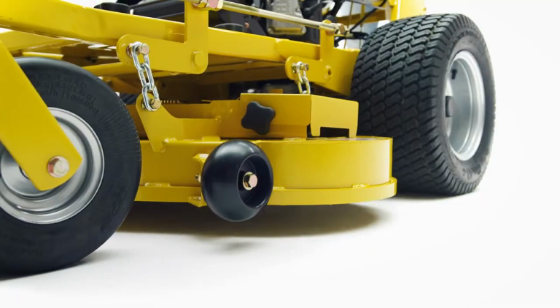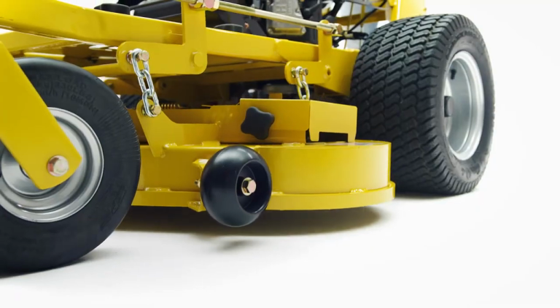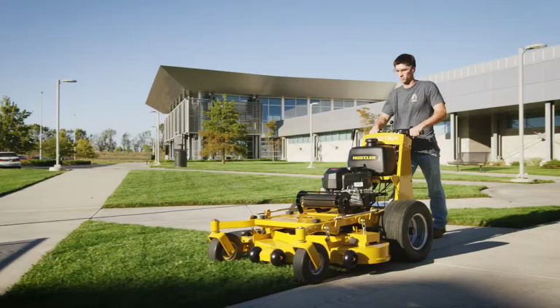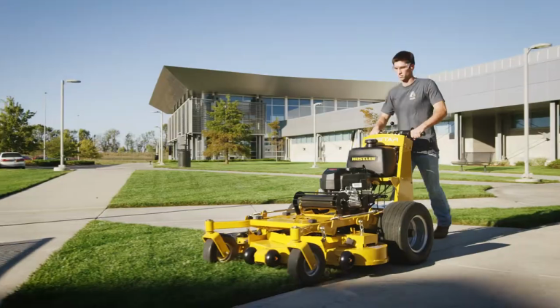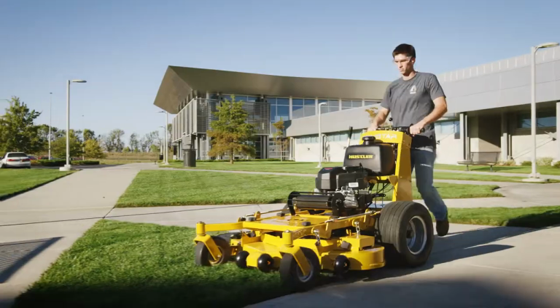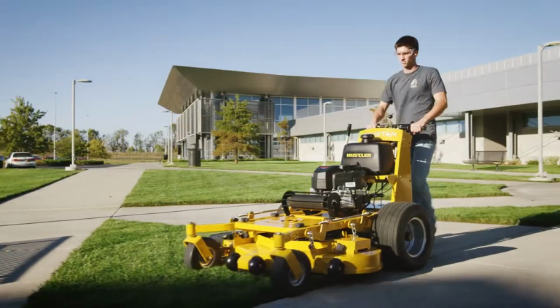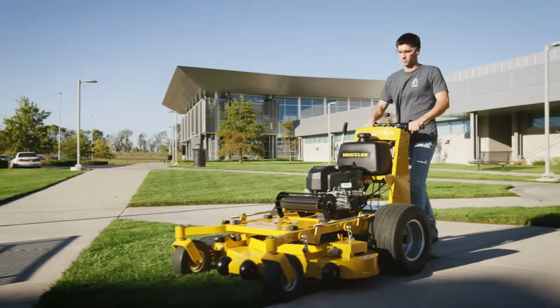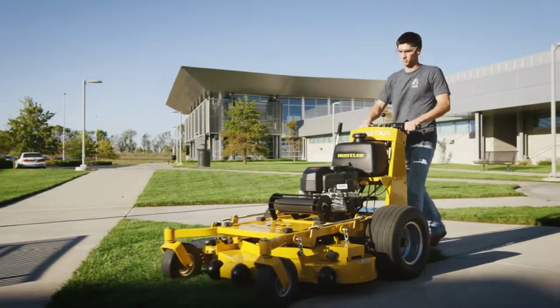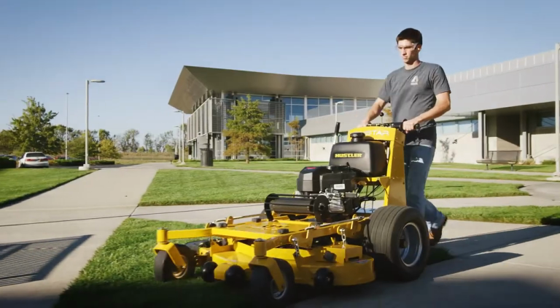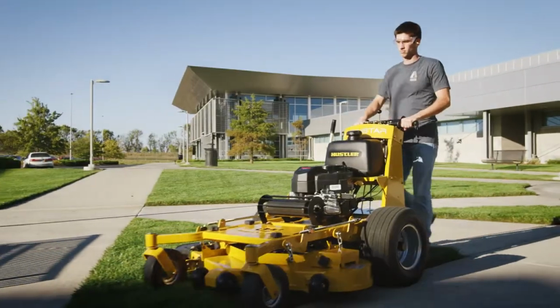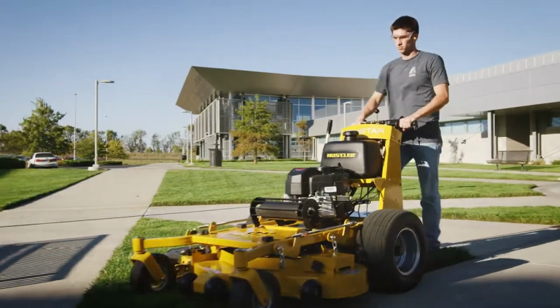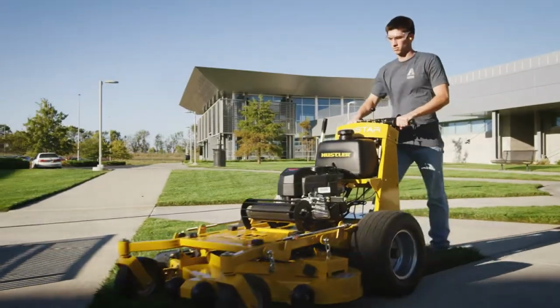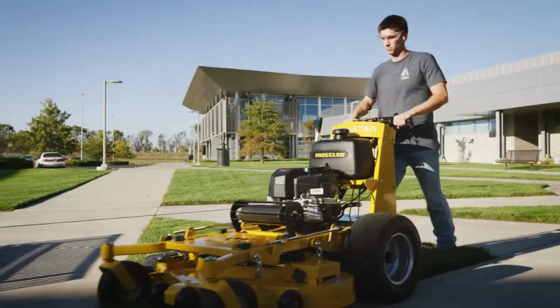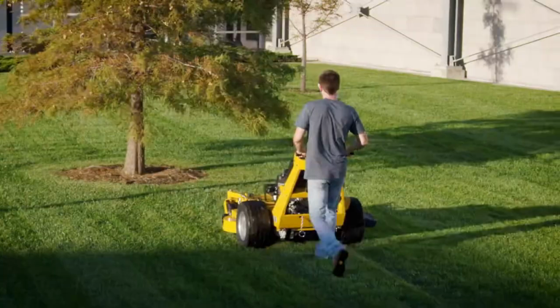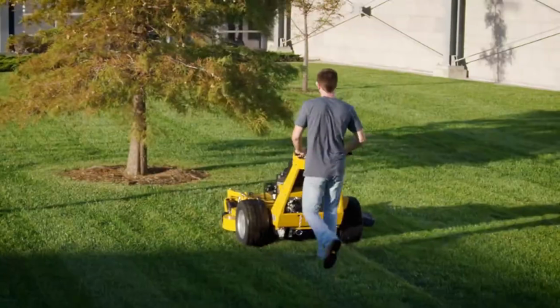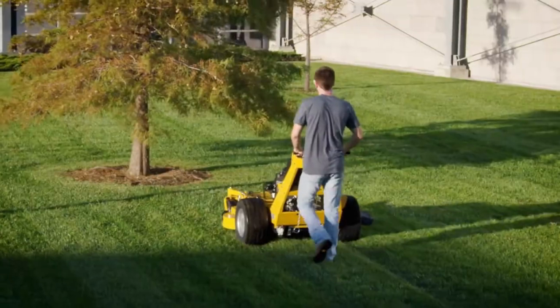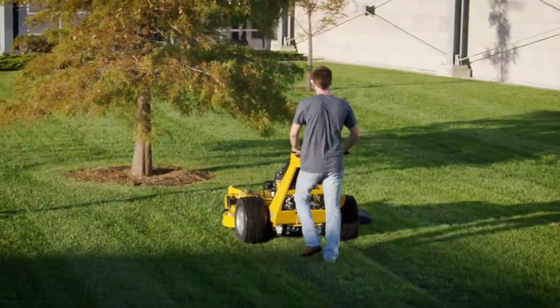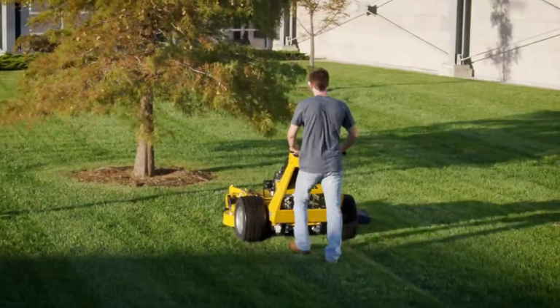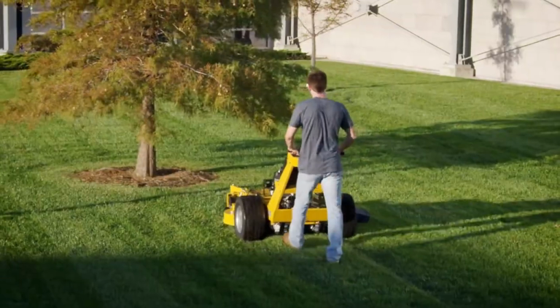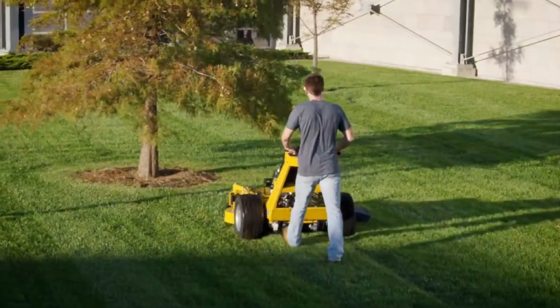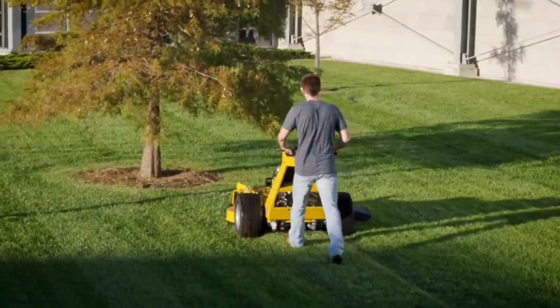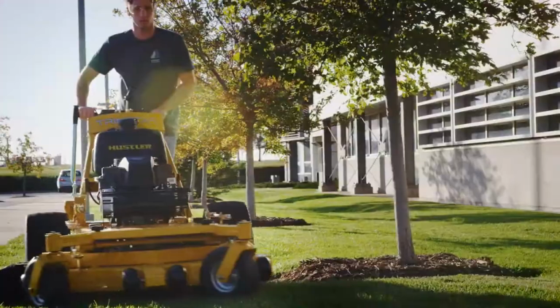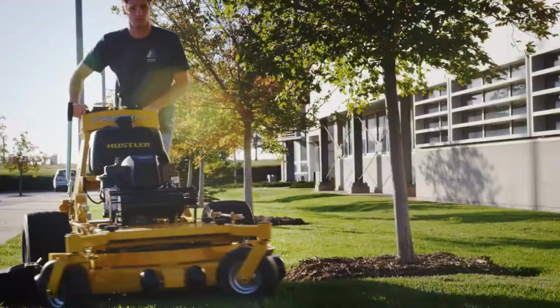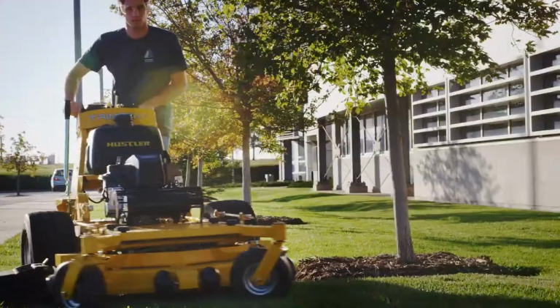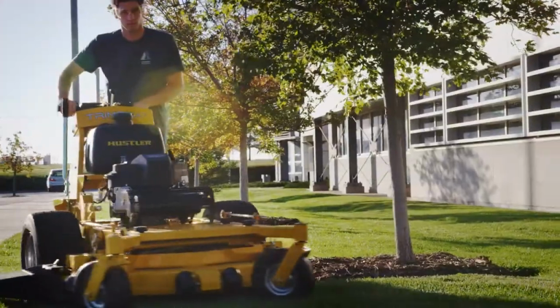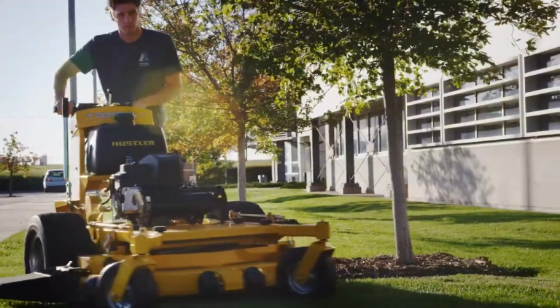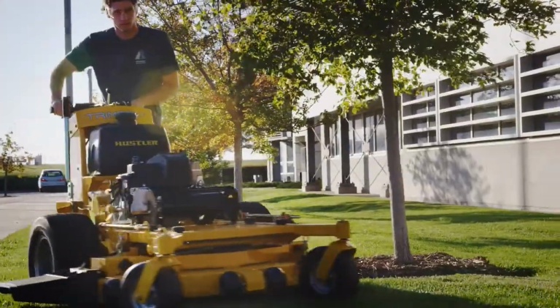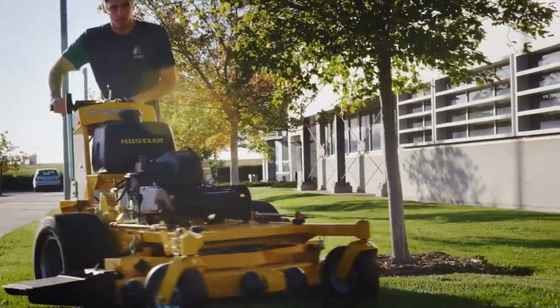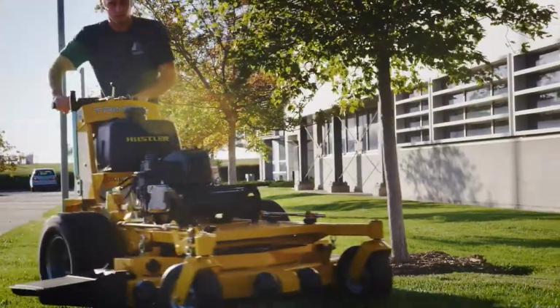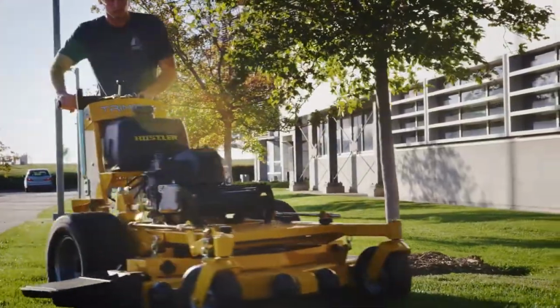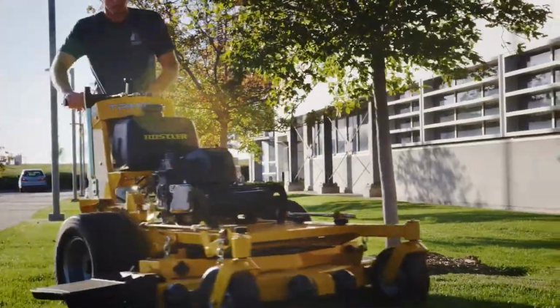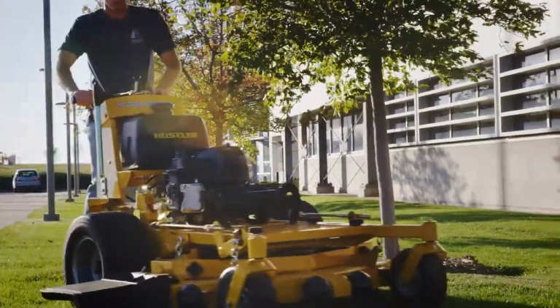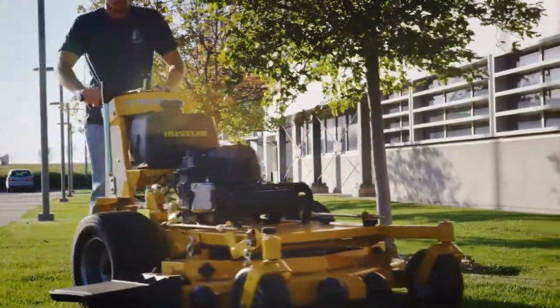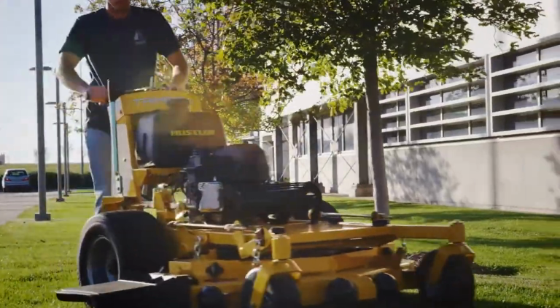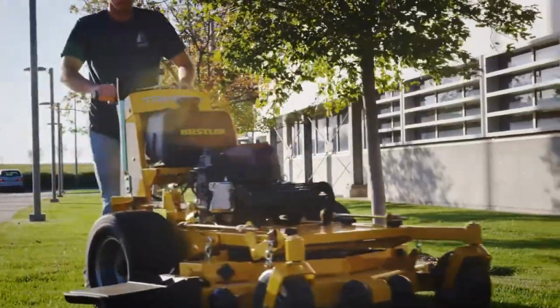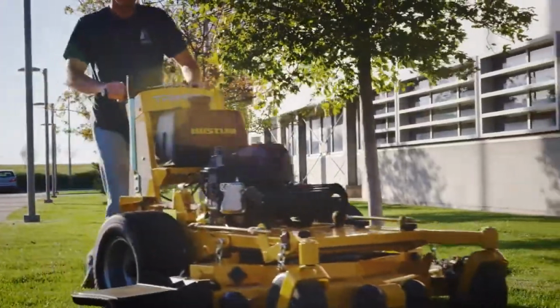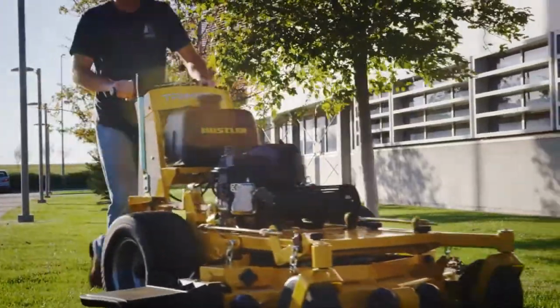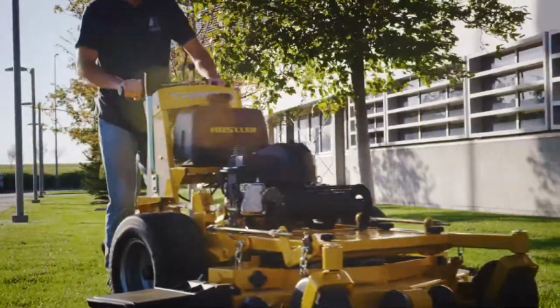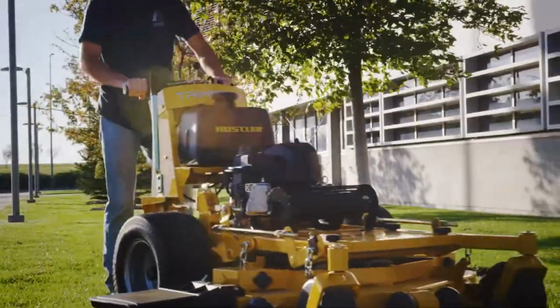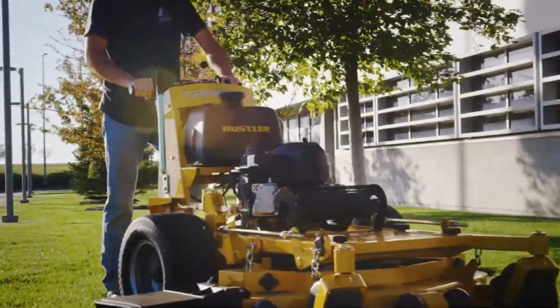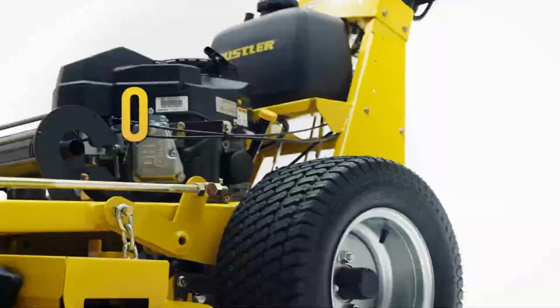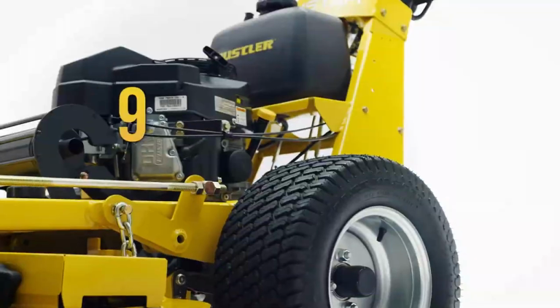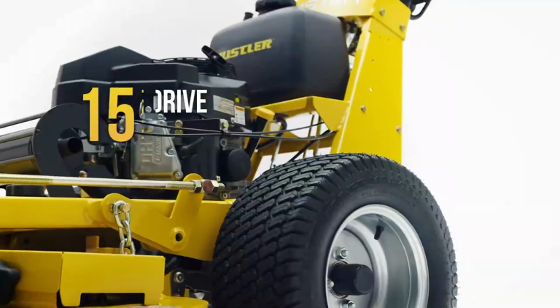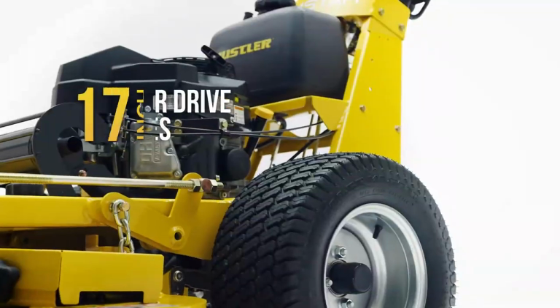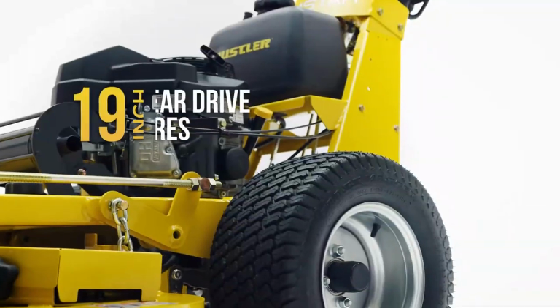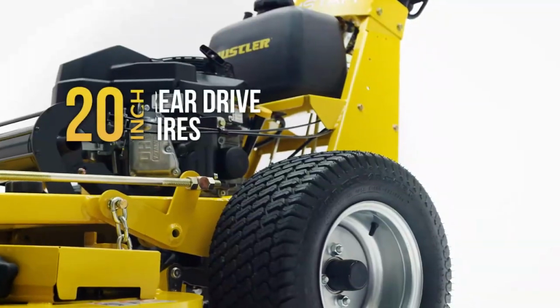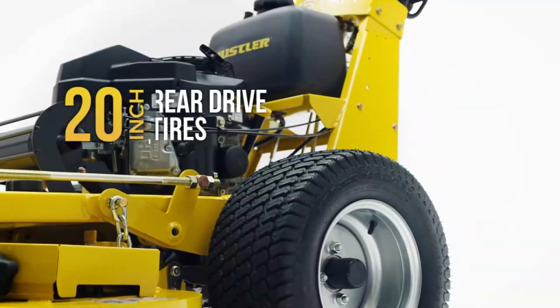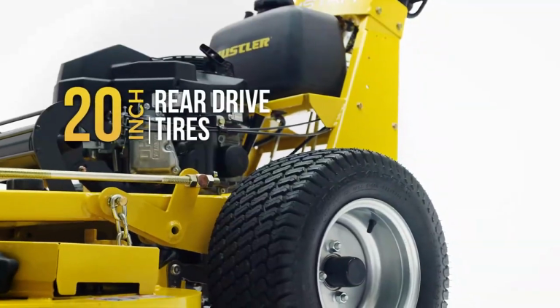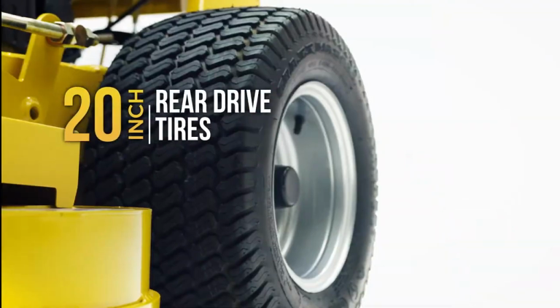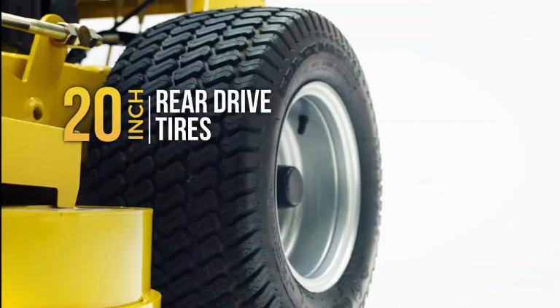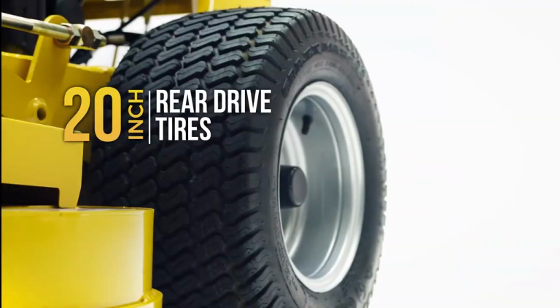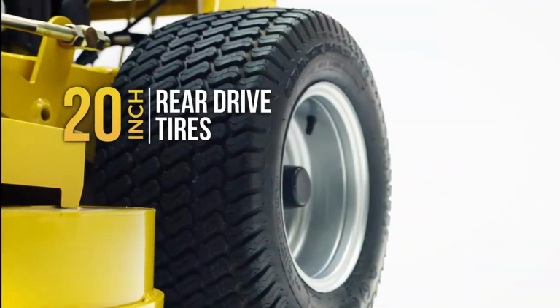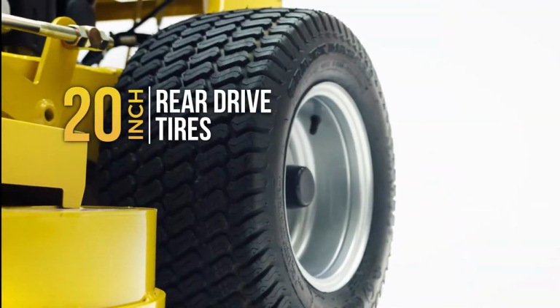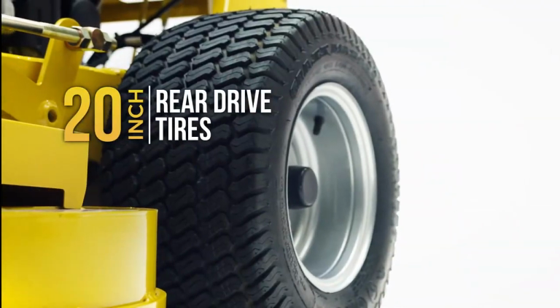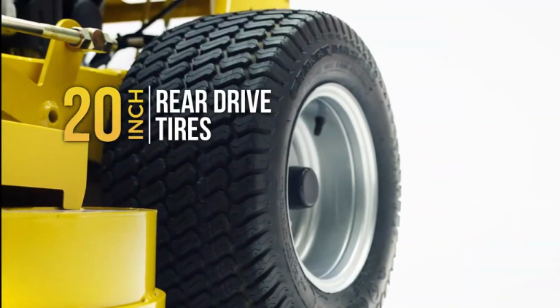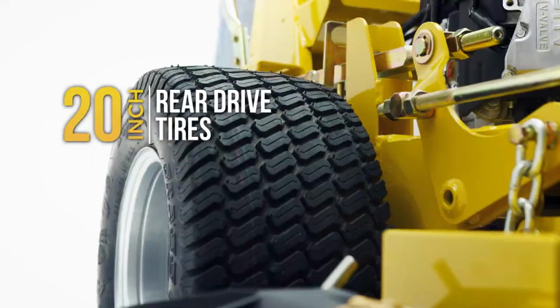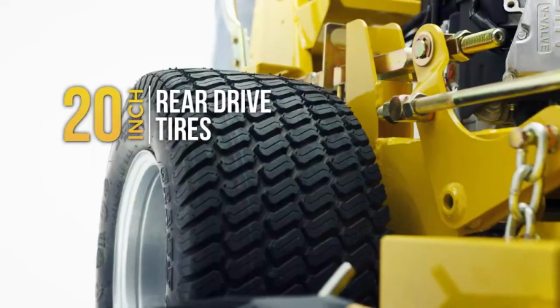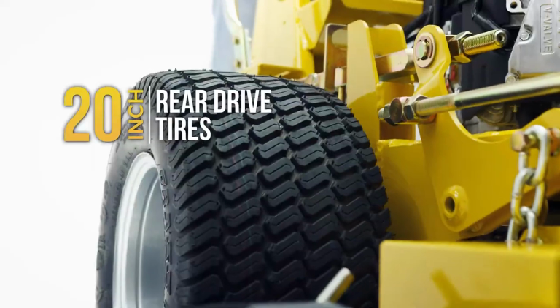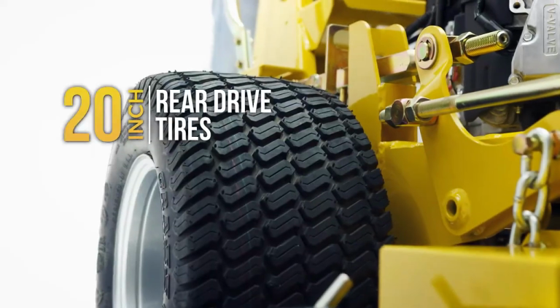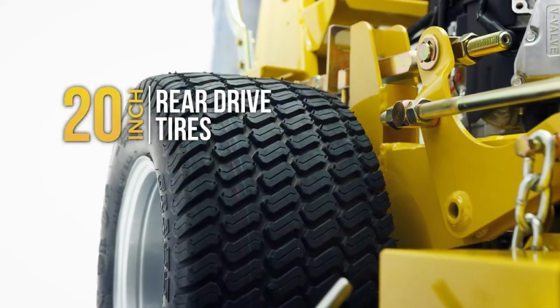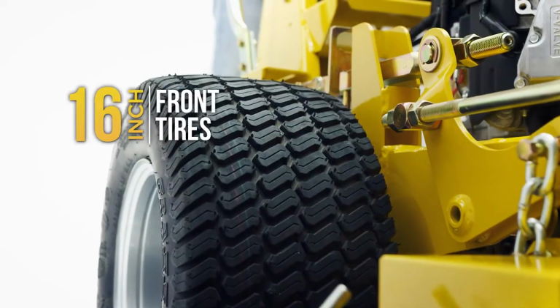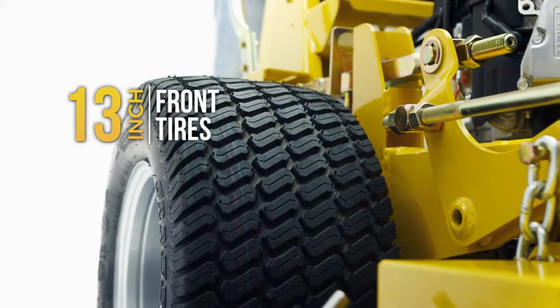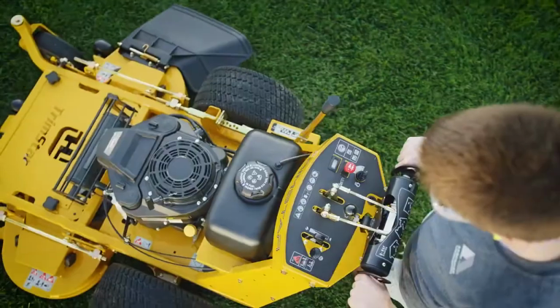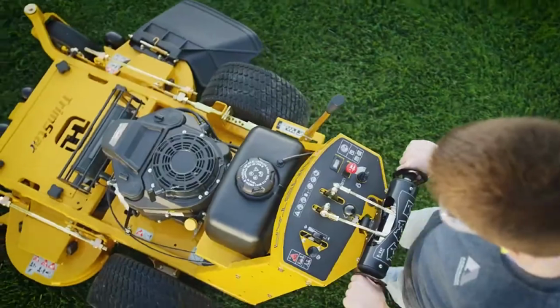The Trimstar's extra-wide stance gives it maximum stability, and up to 20-inch drive tires provides superior traction.